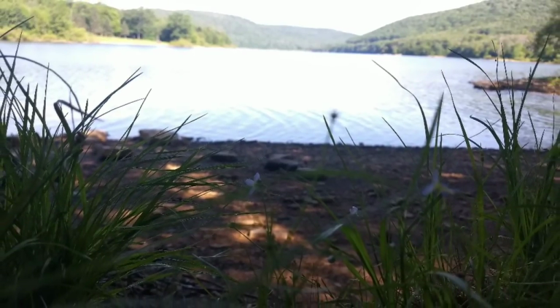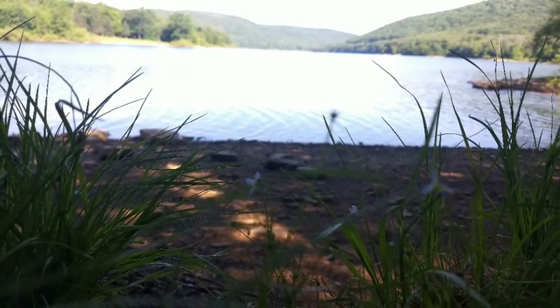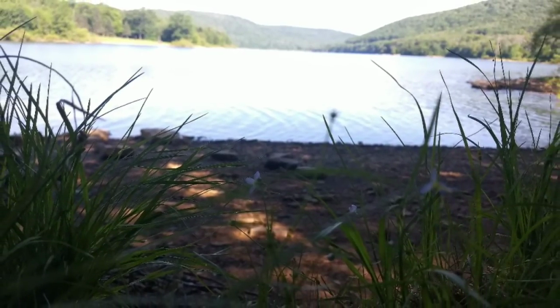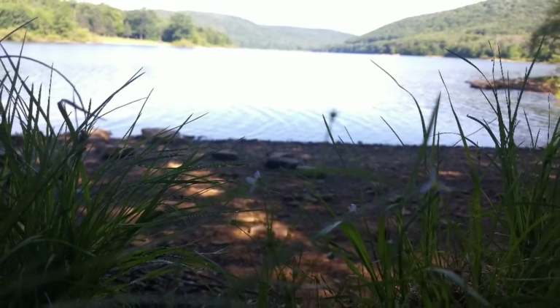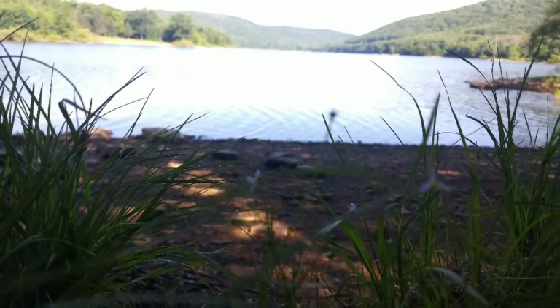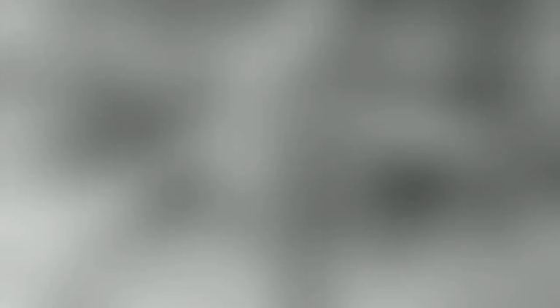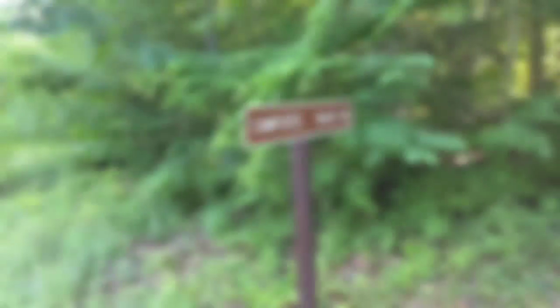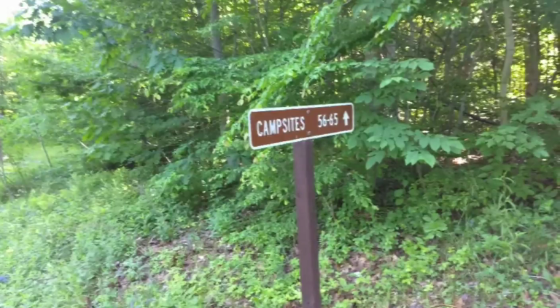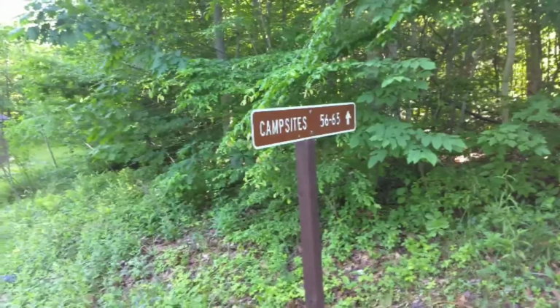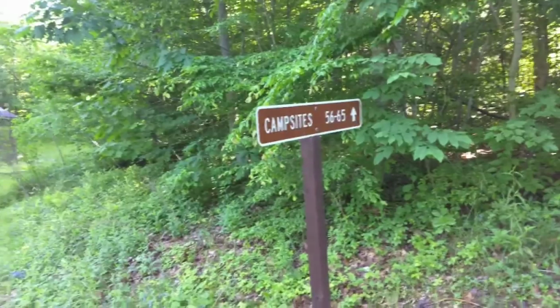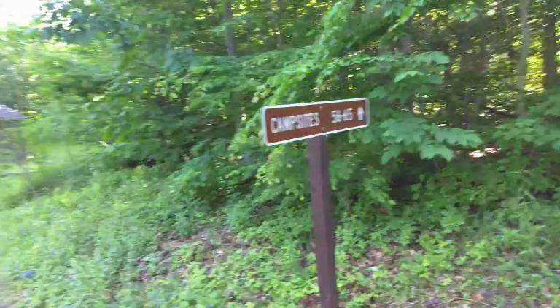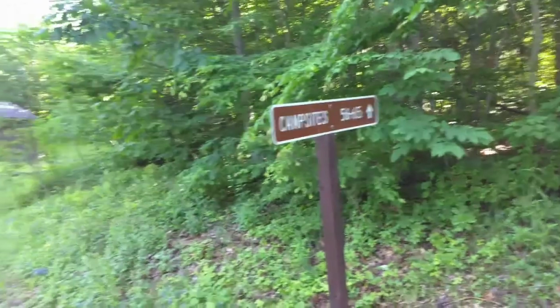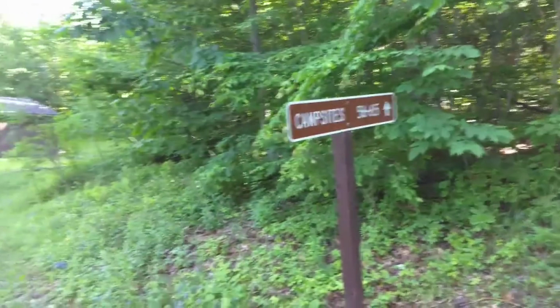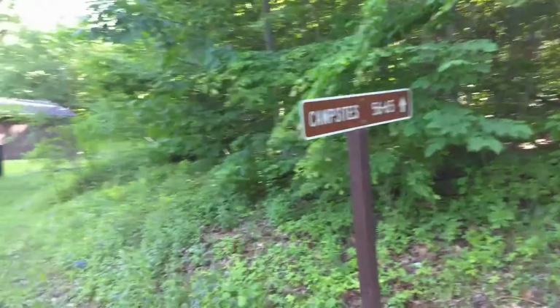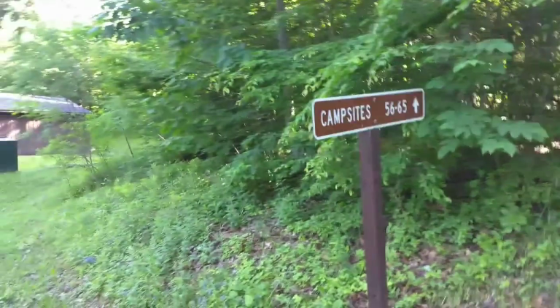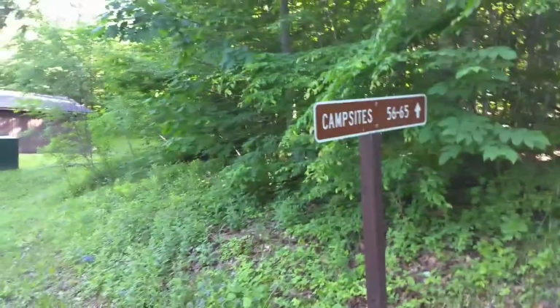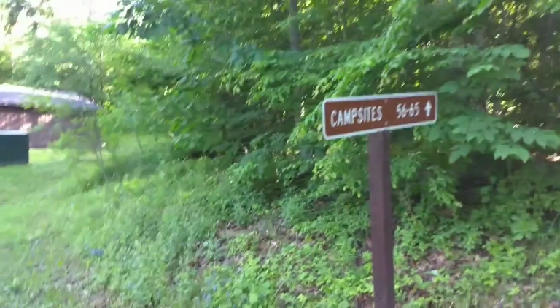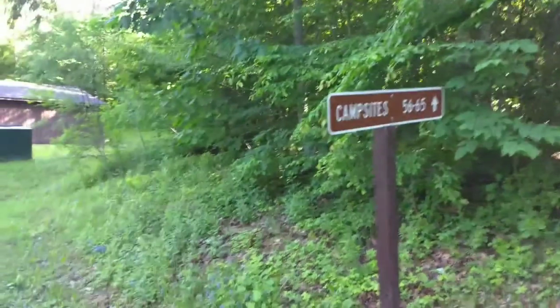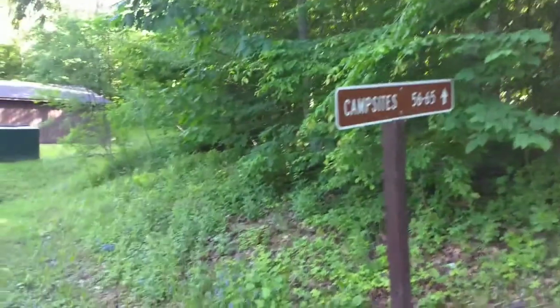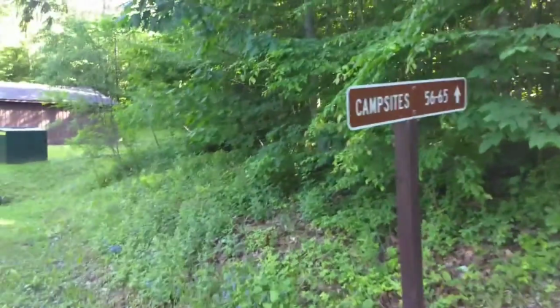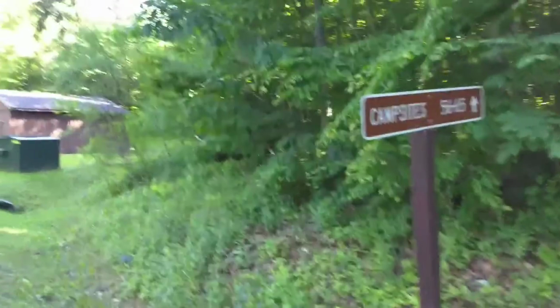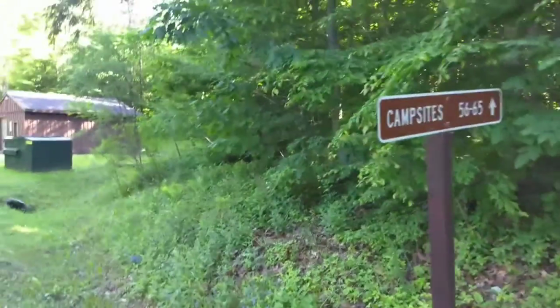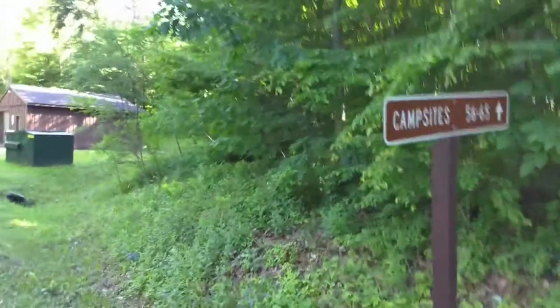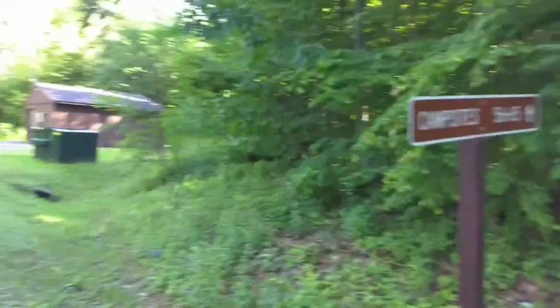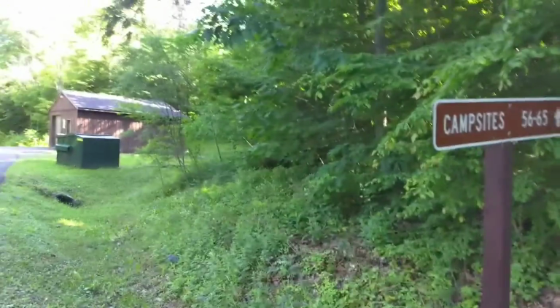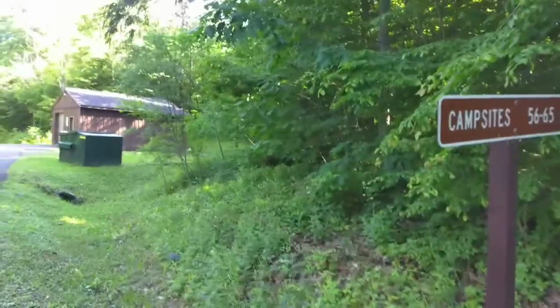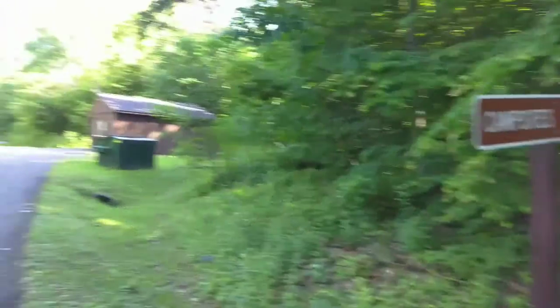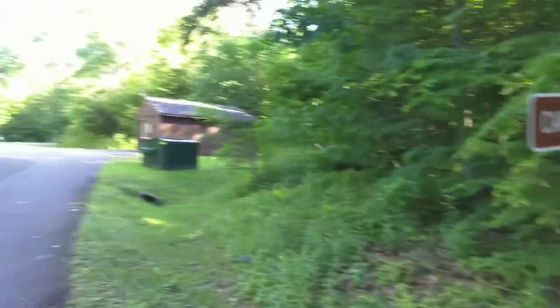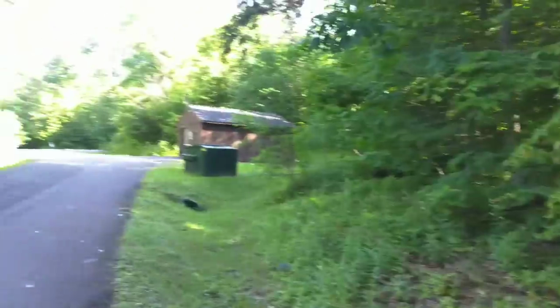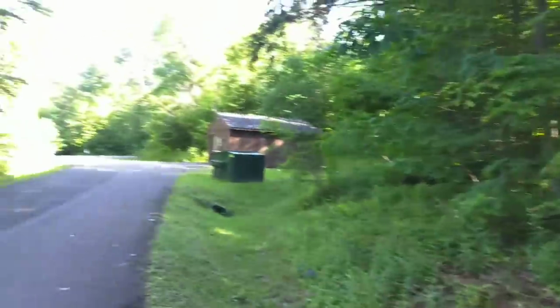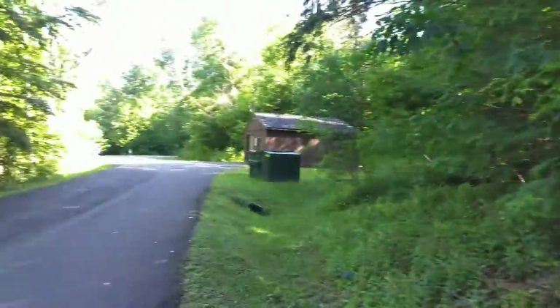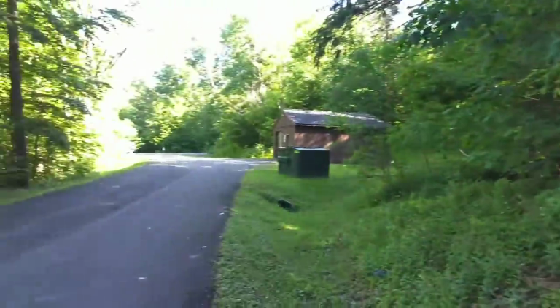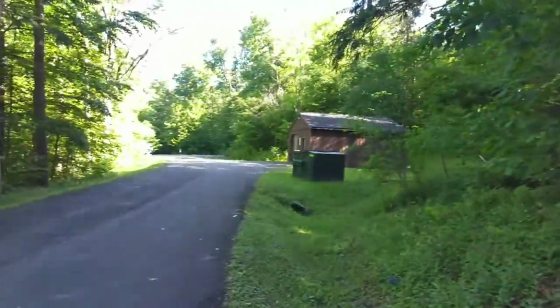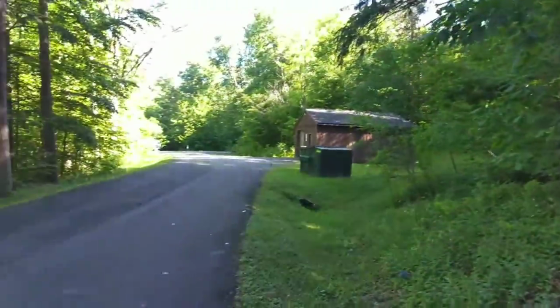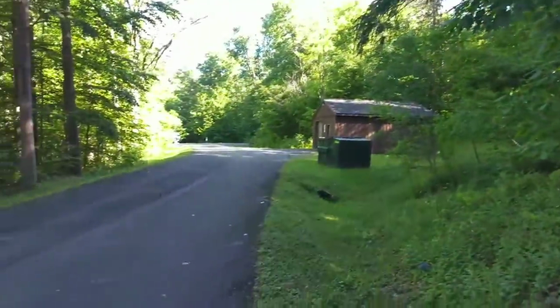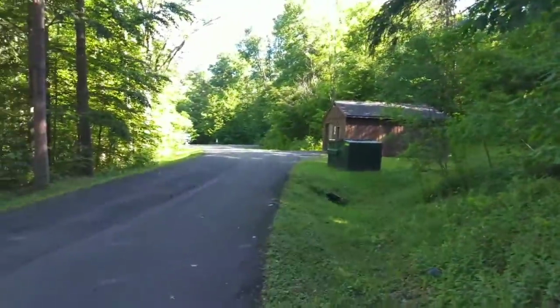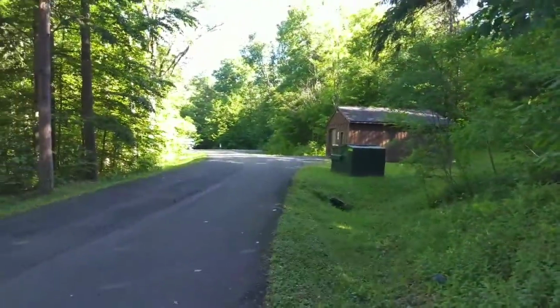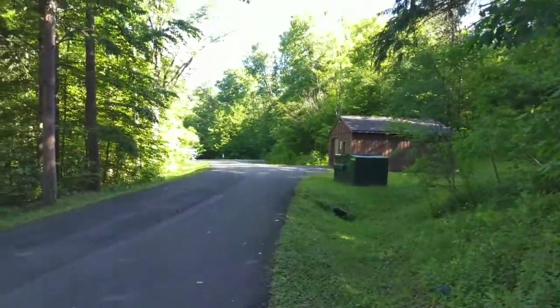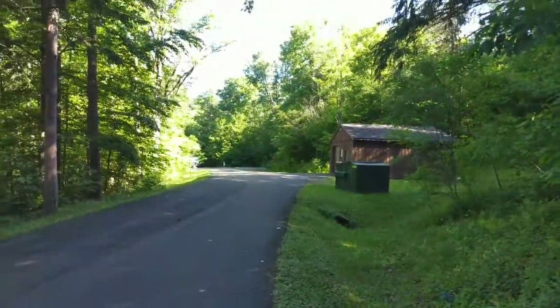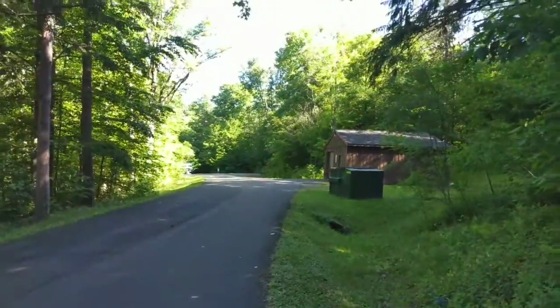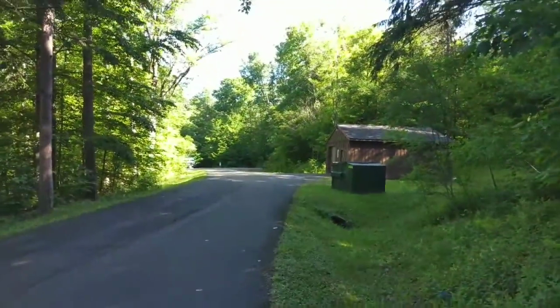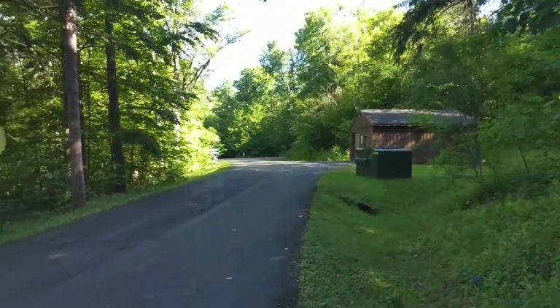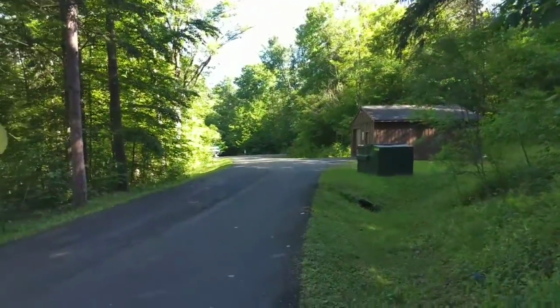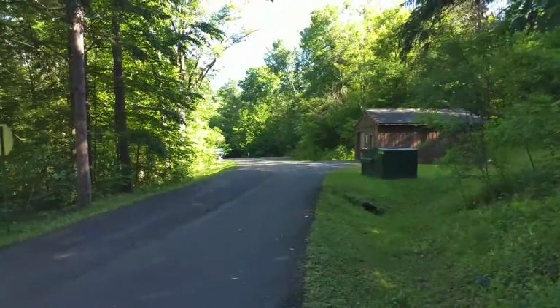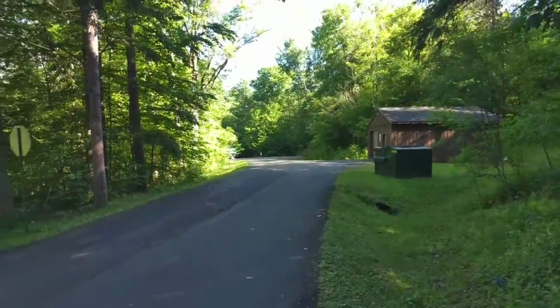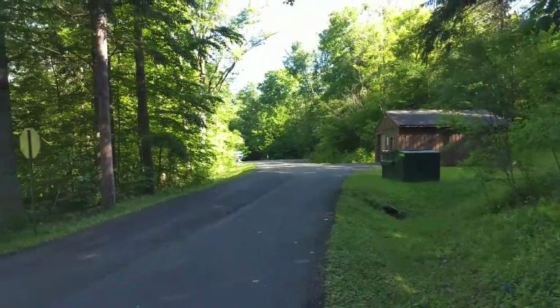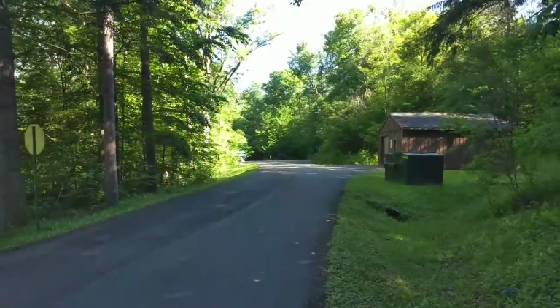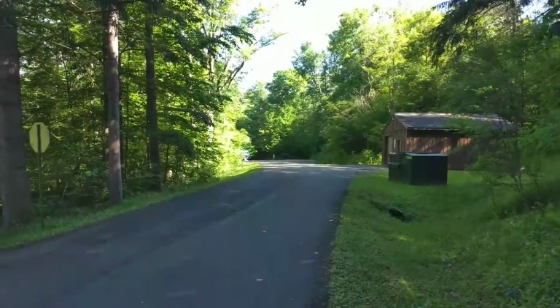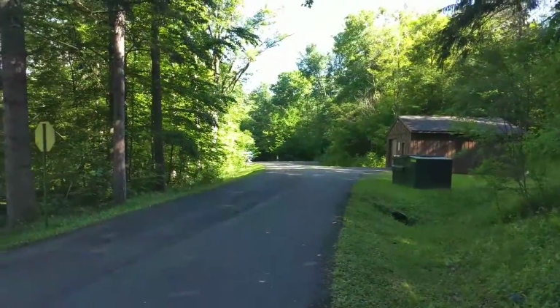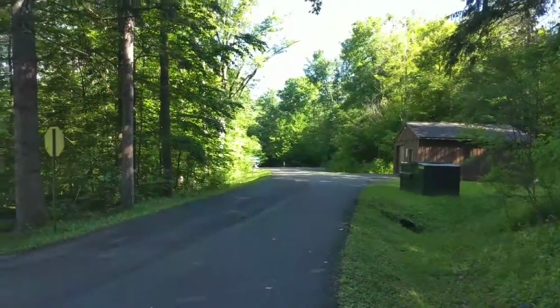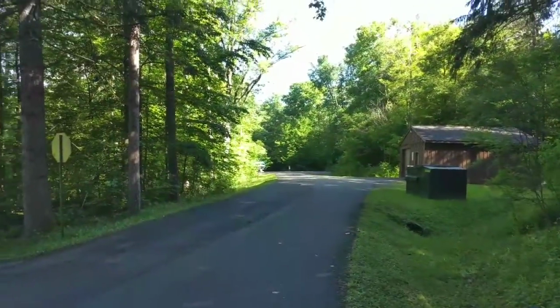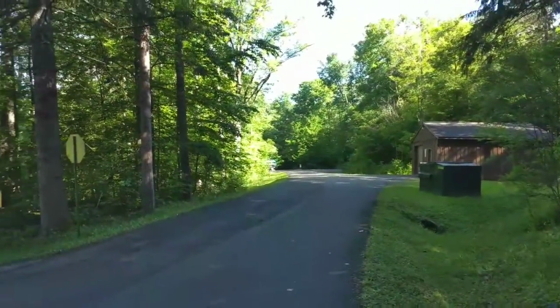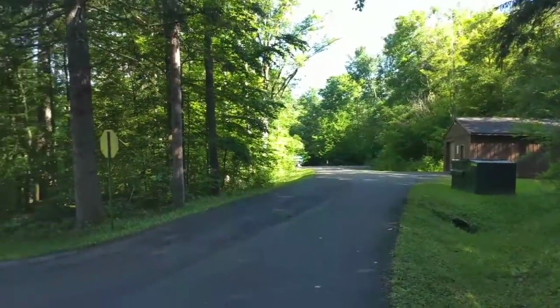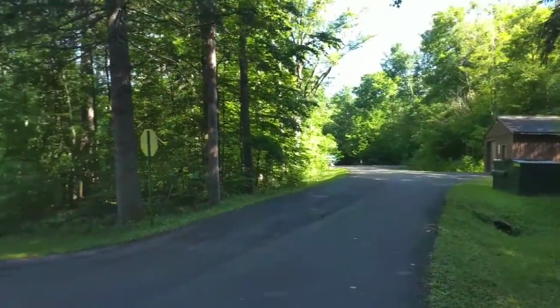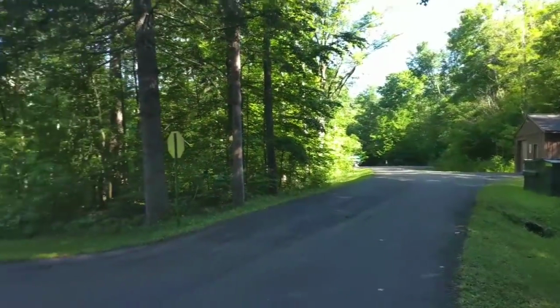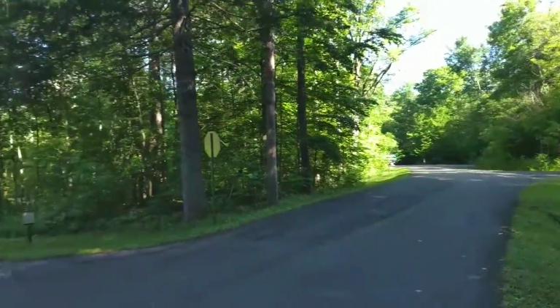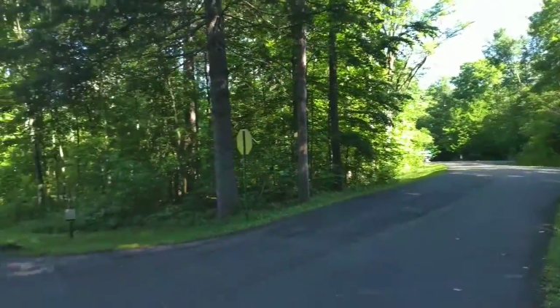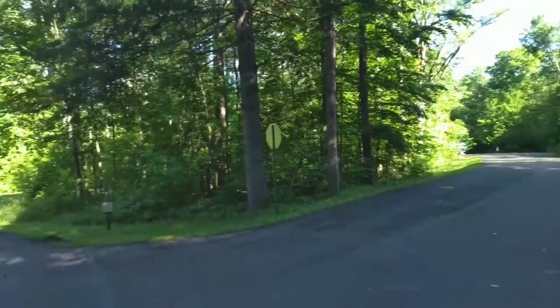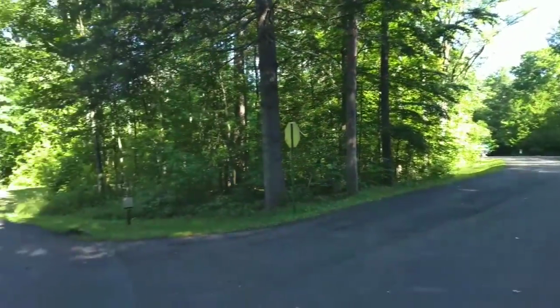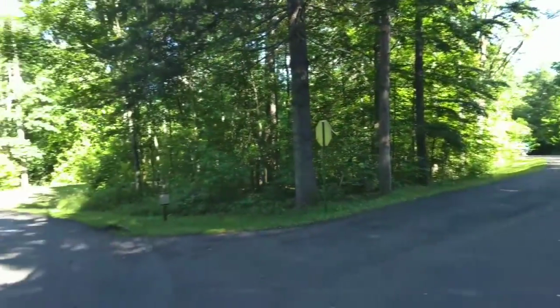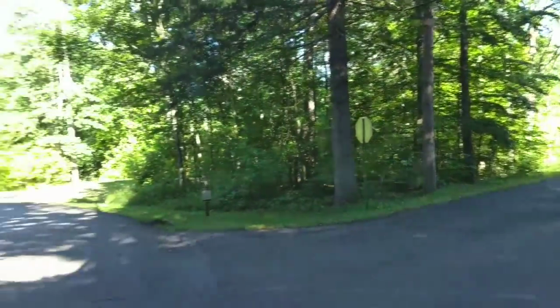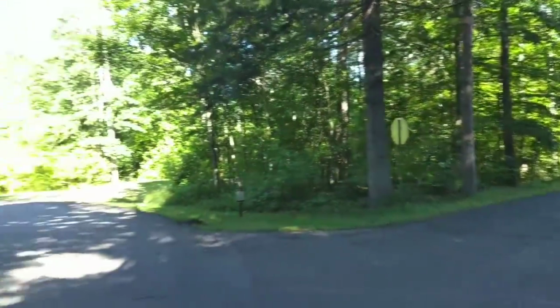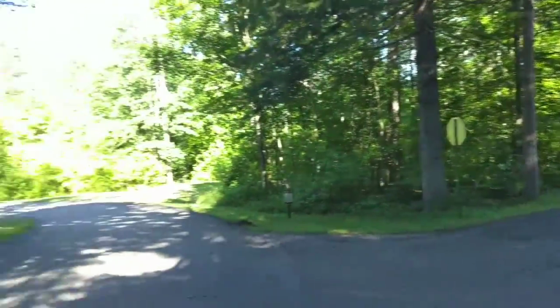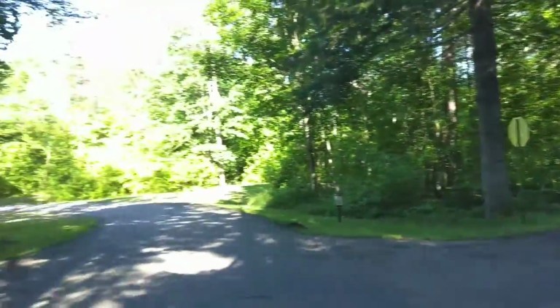This is a tour of the walk-in campsites at Red Bridge Campground near Kane, Pennsylvania.